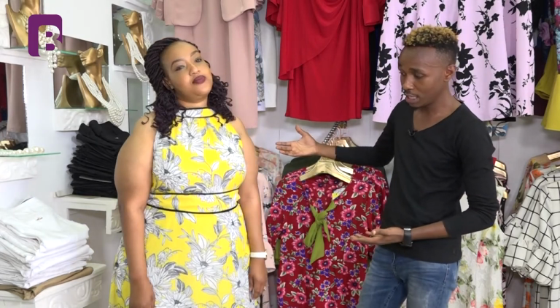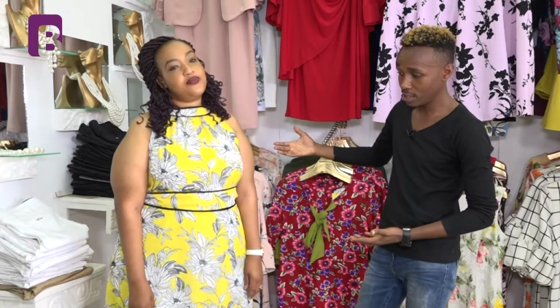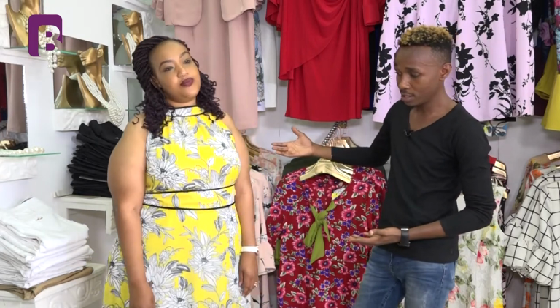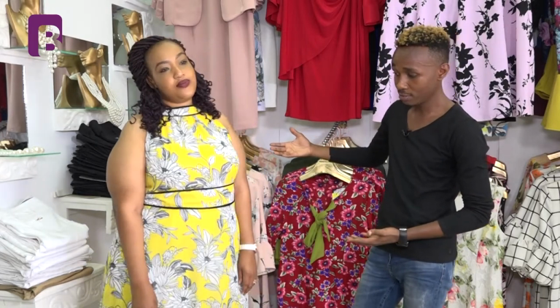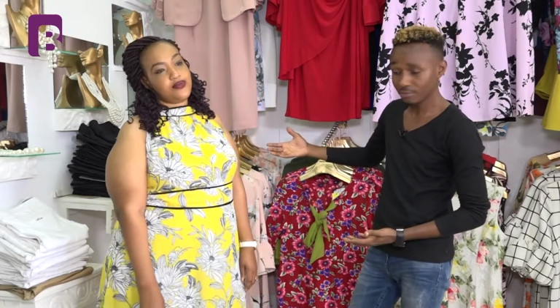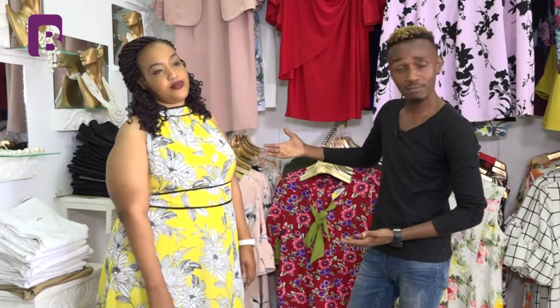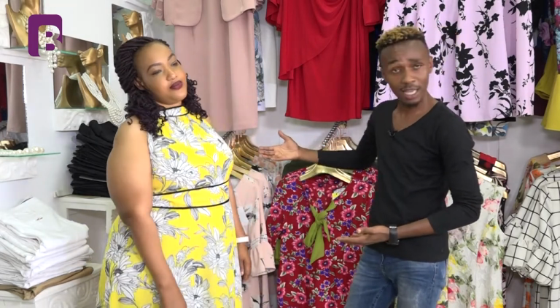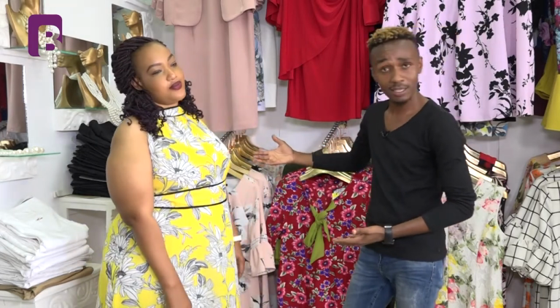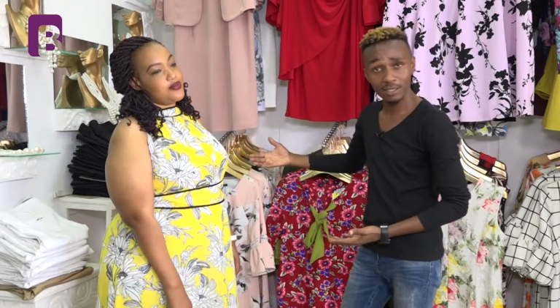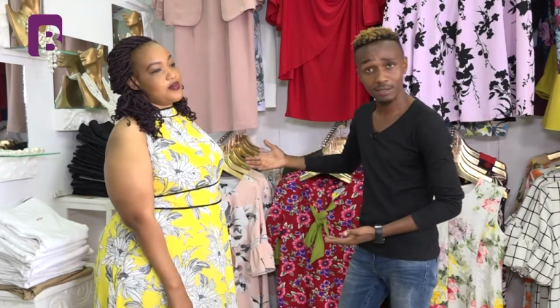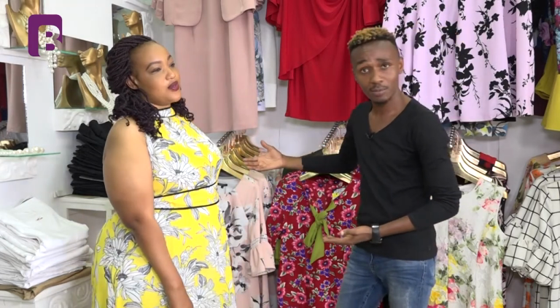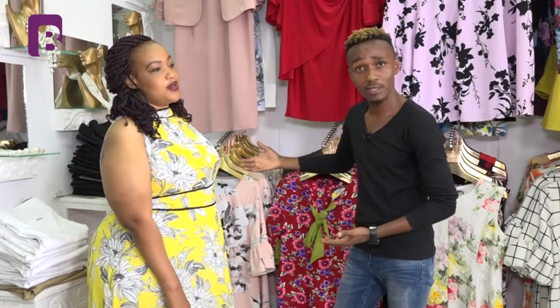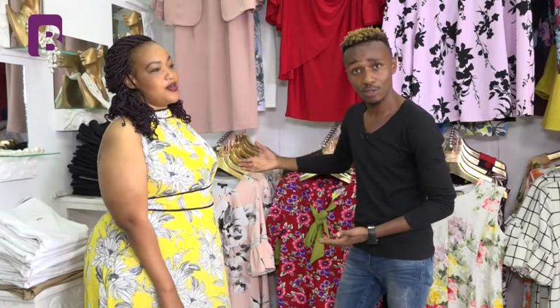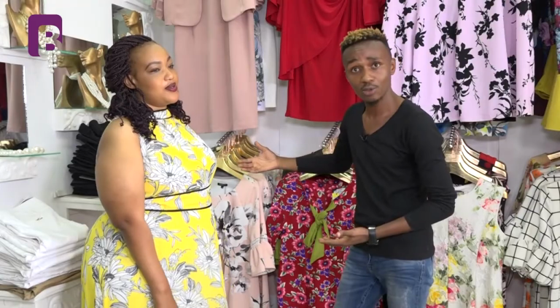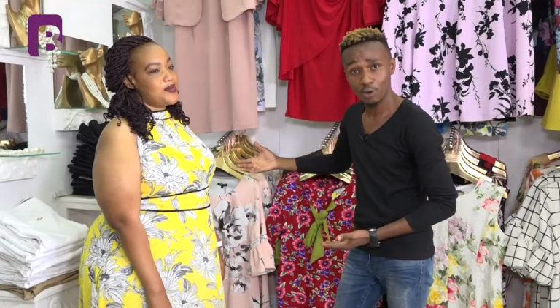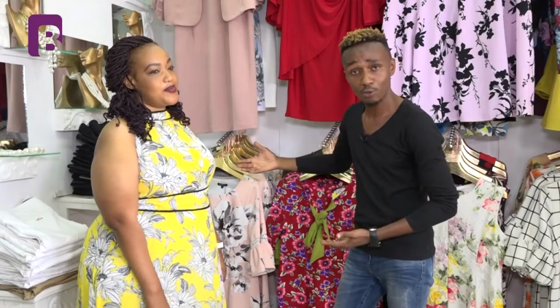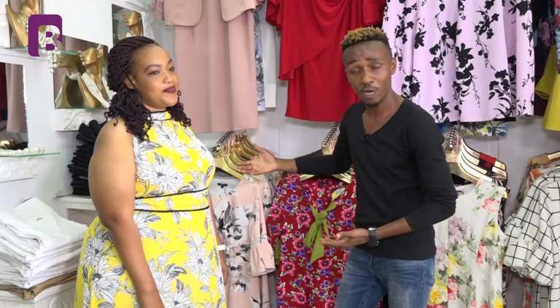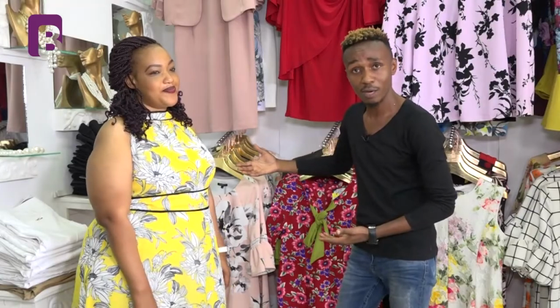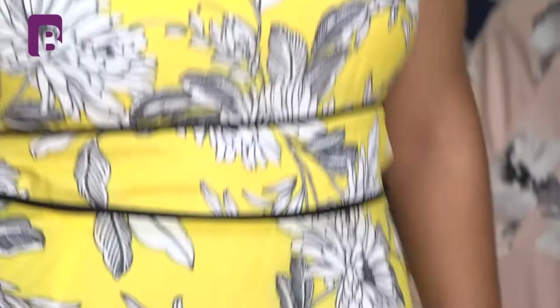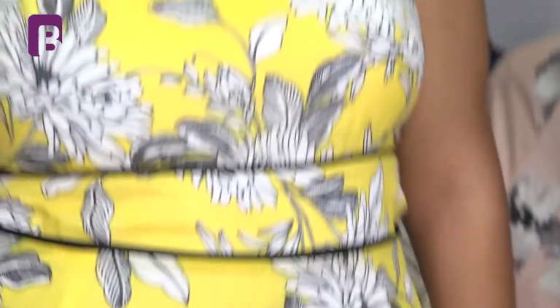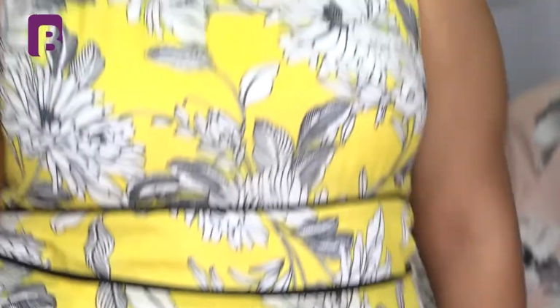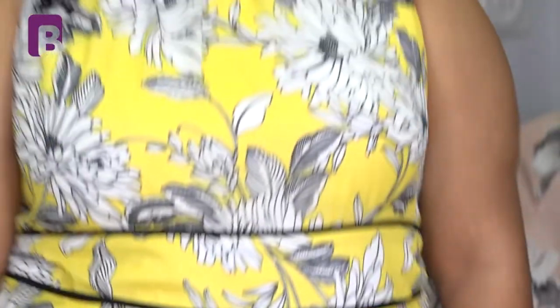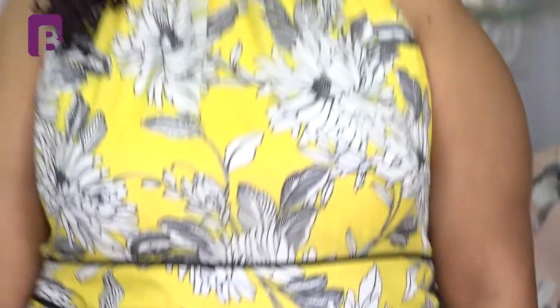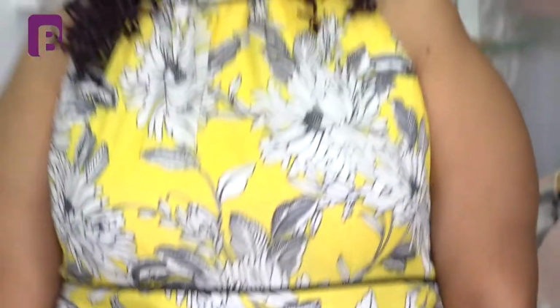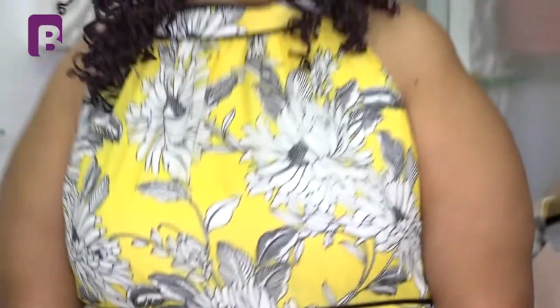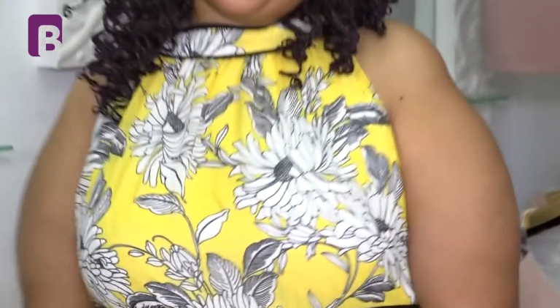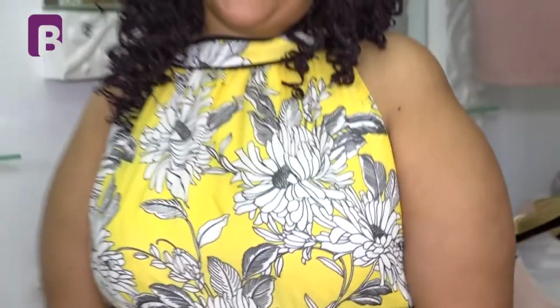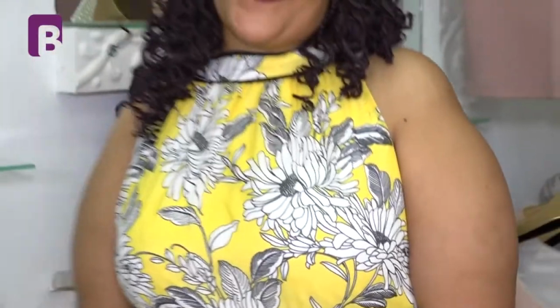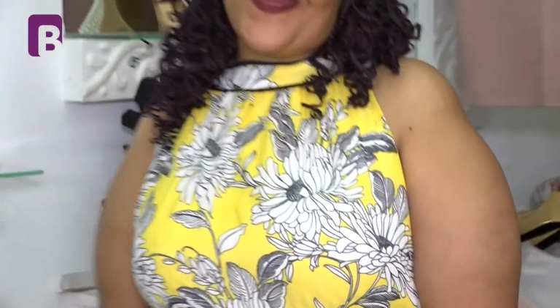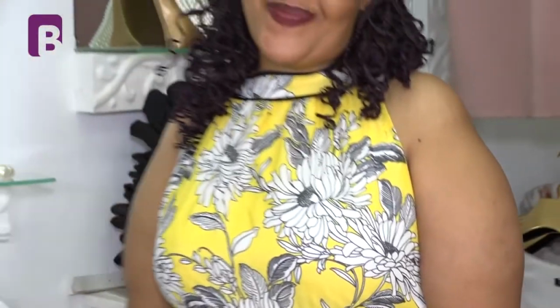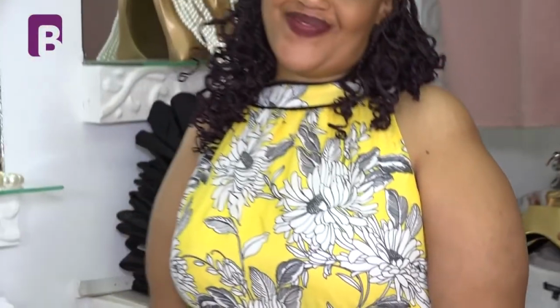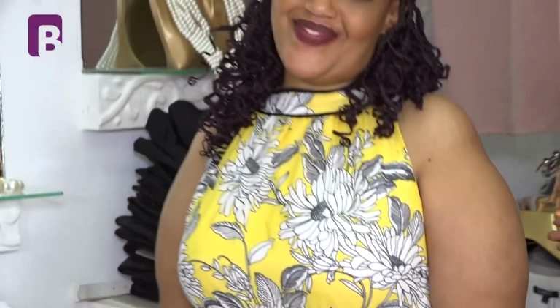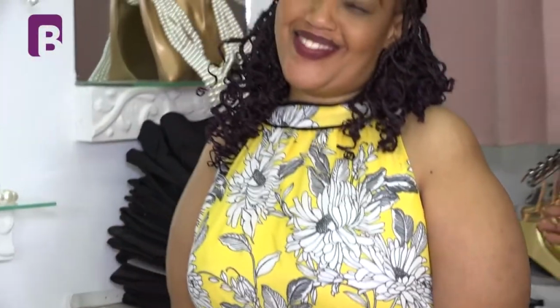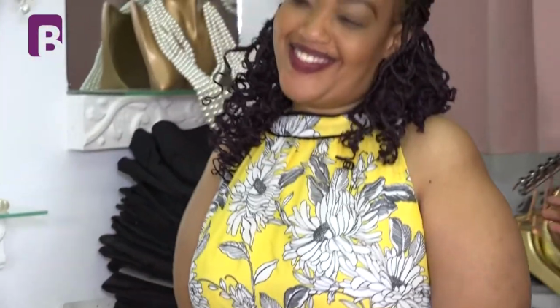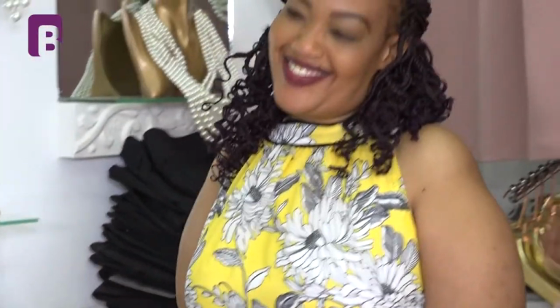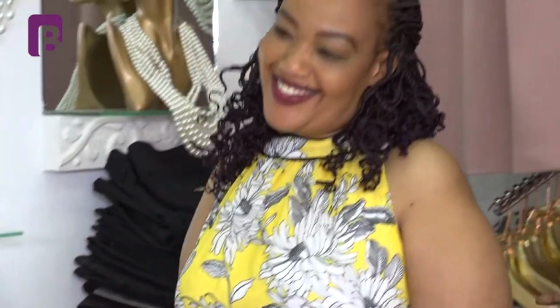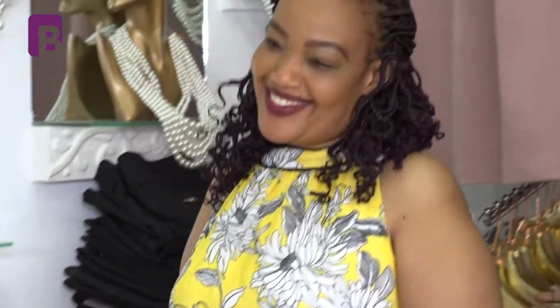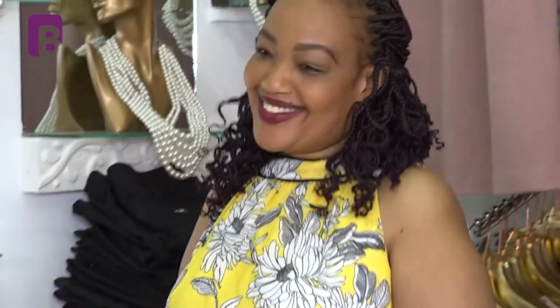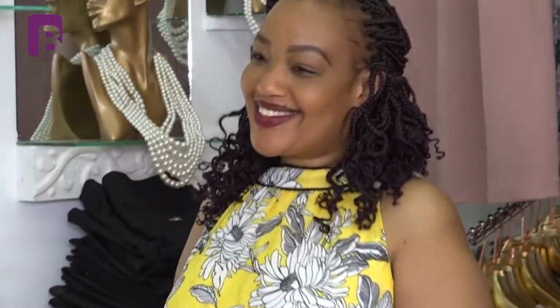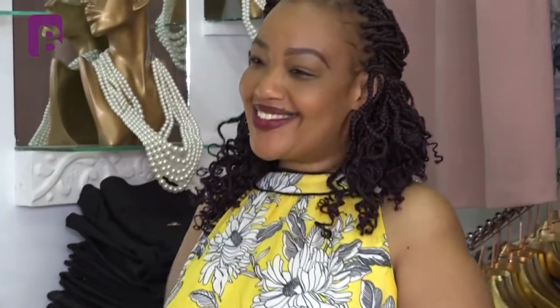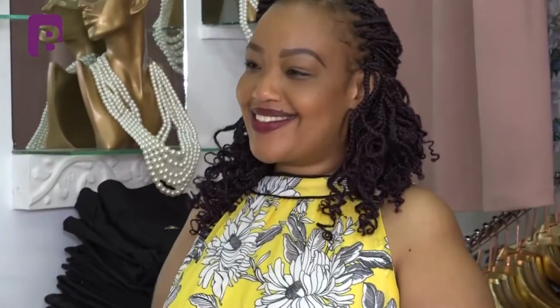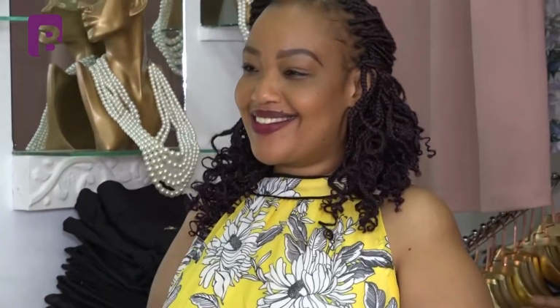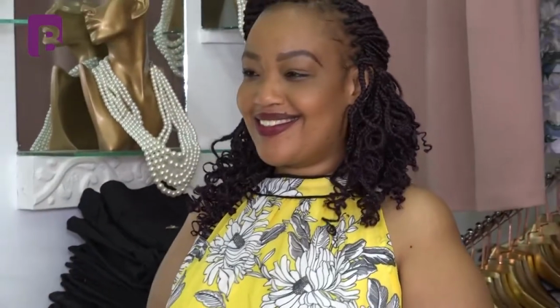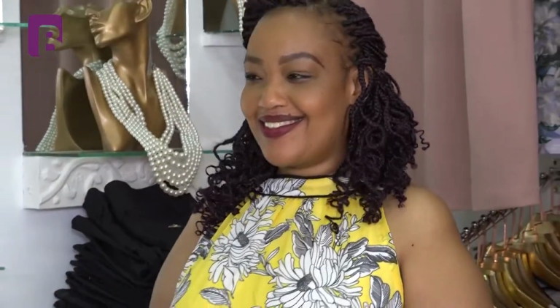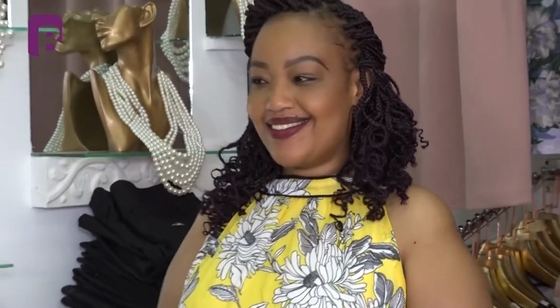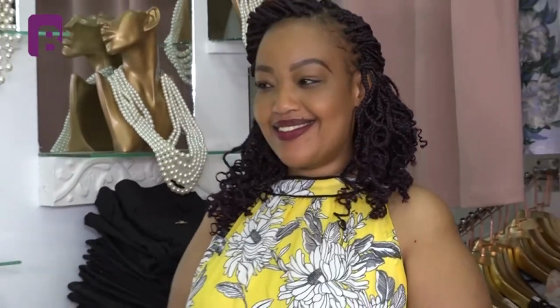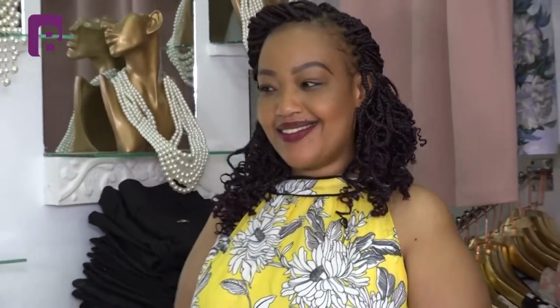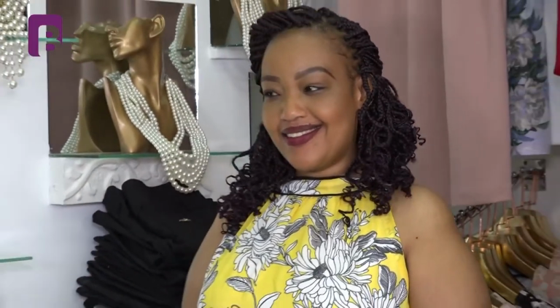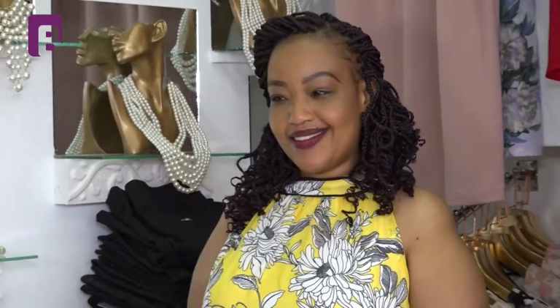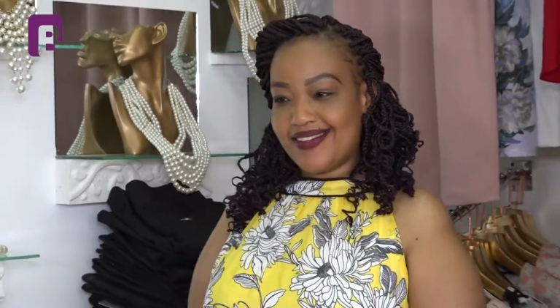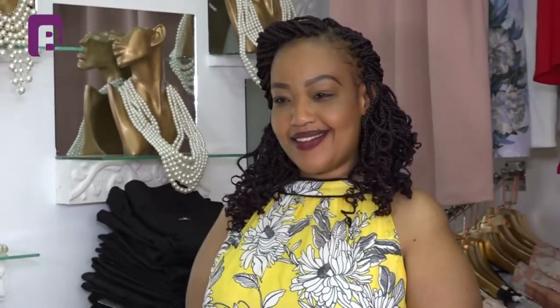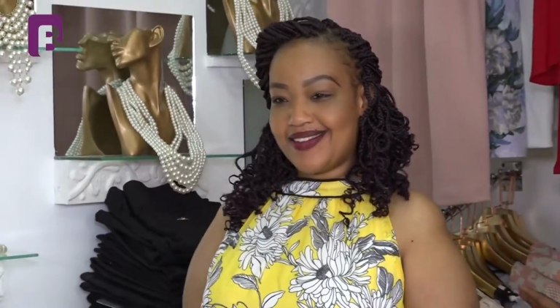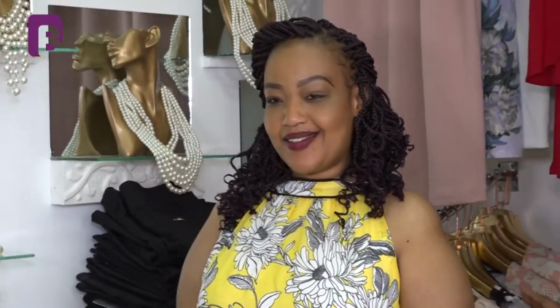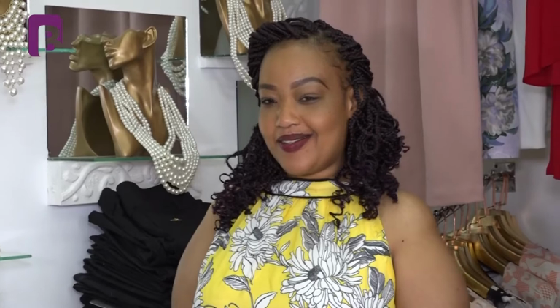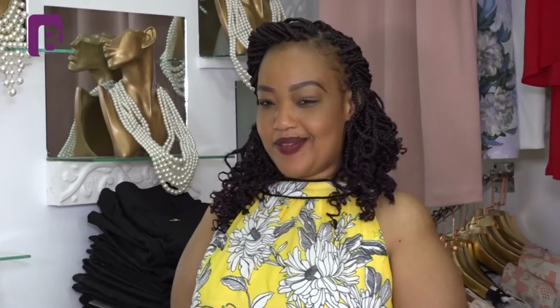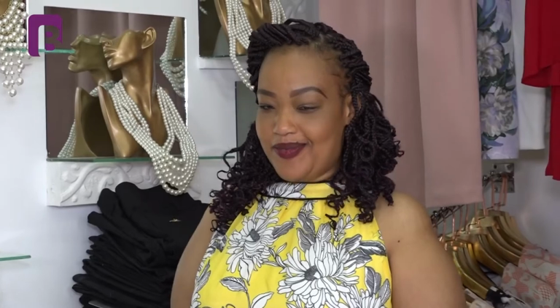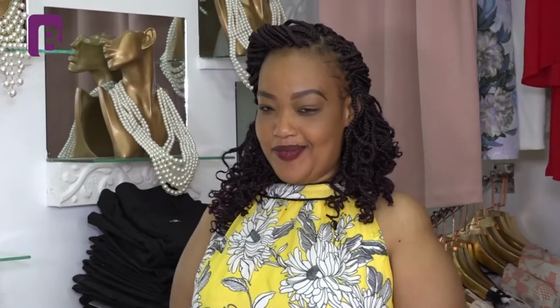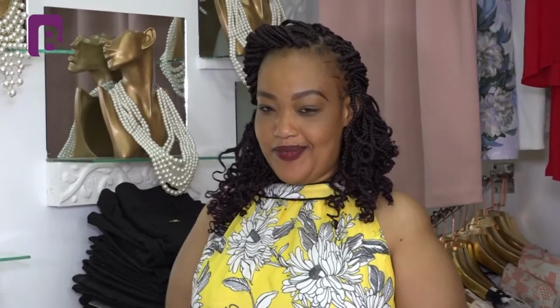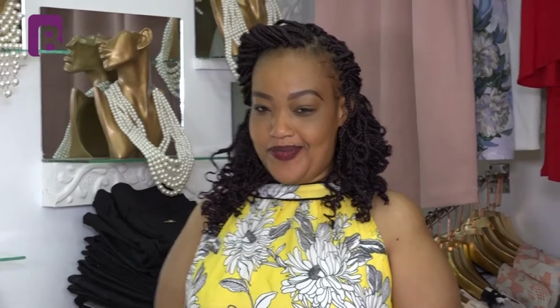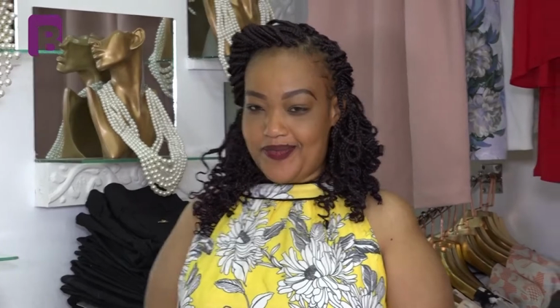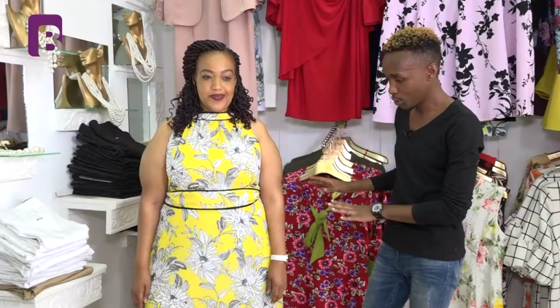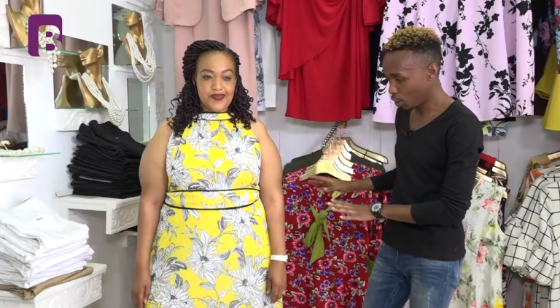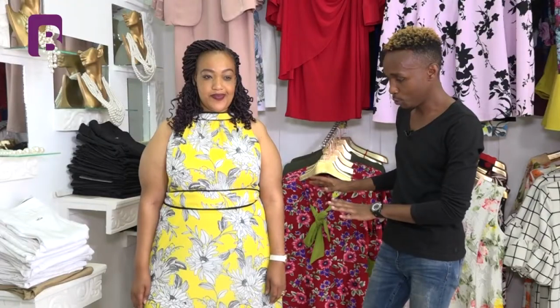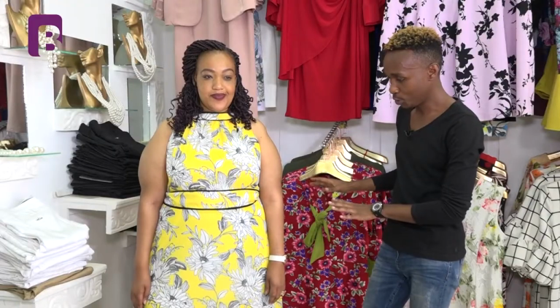Ladies, please show off your arms. They are very beautiful, and the dresses themselves are very, very beautiful. These are very nice options.